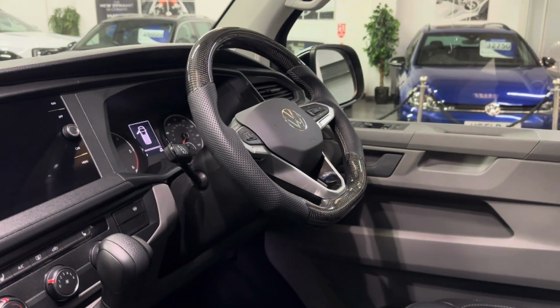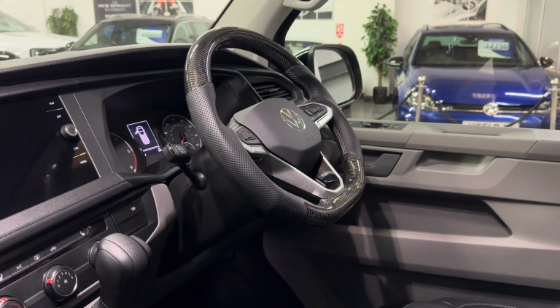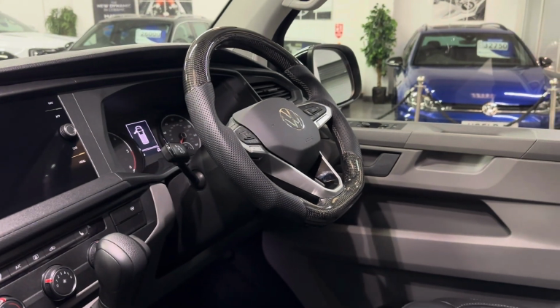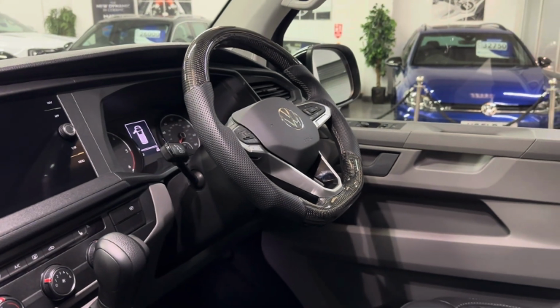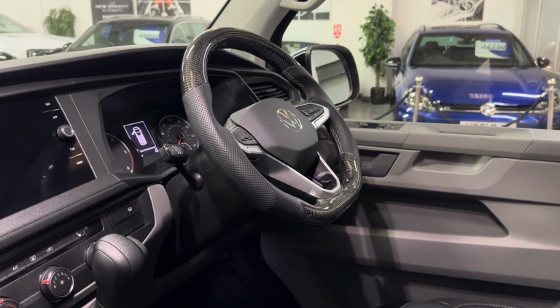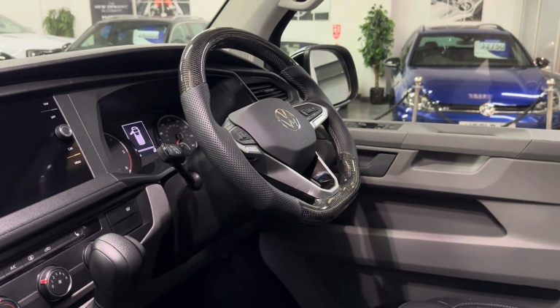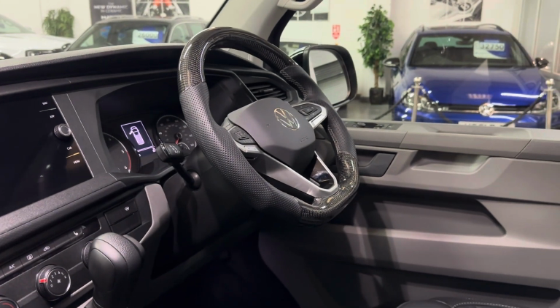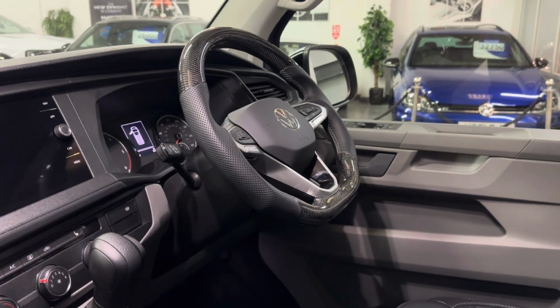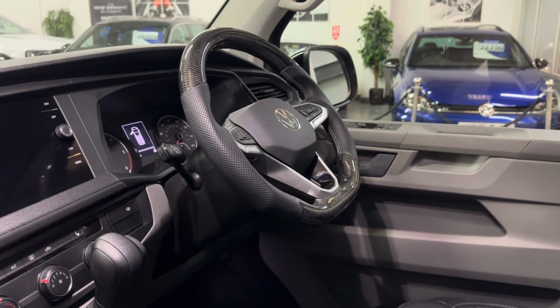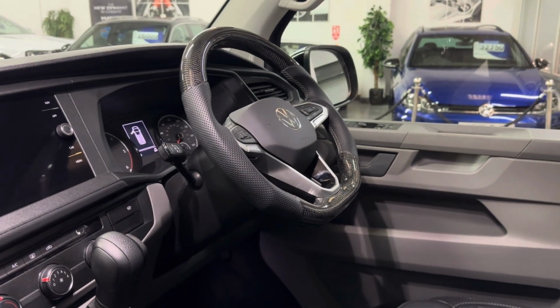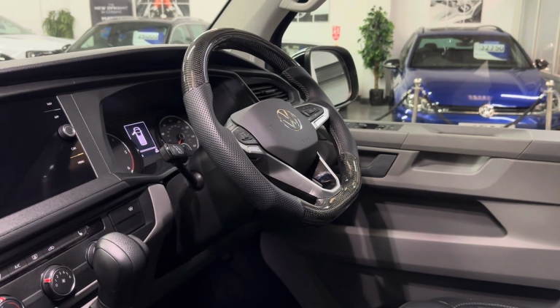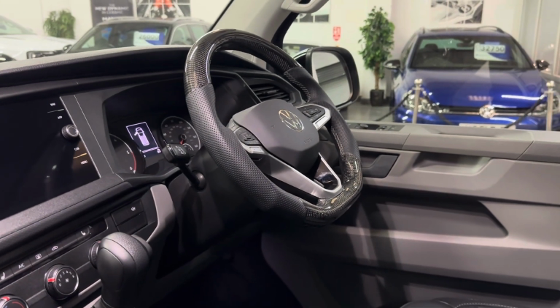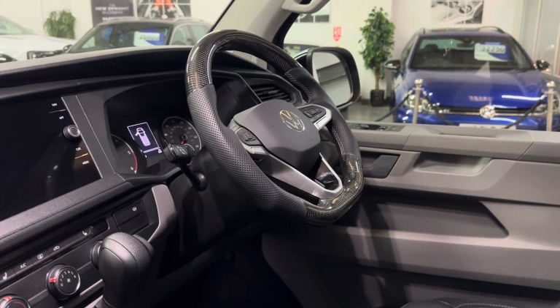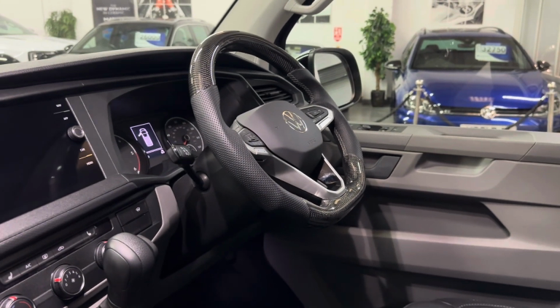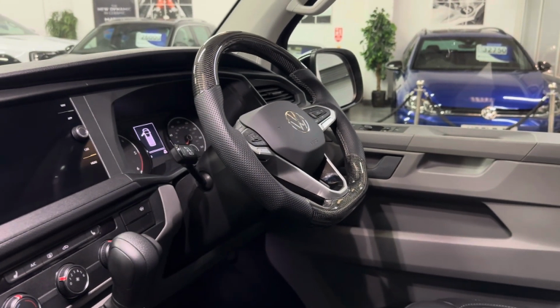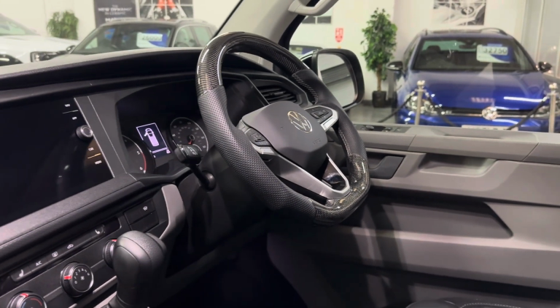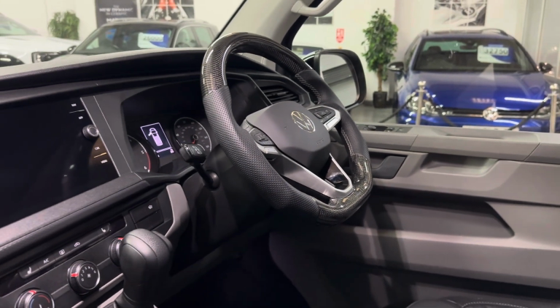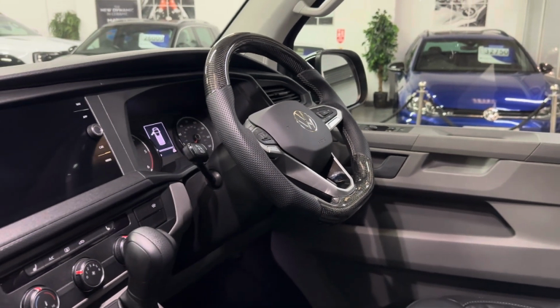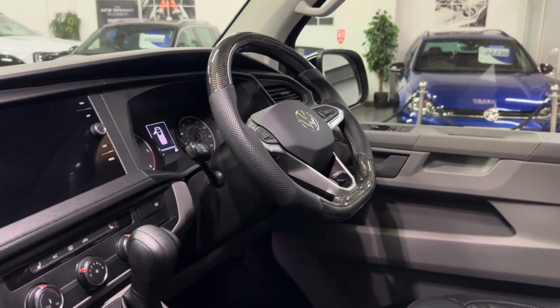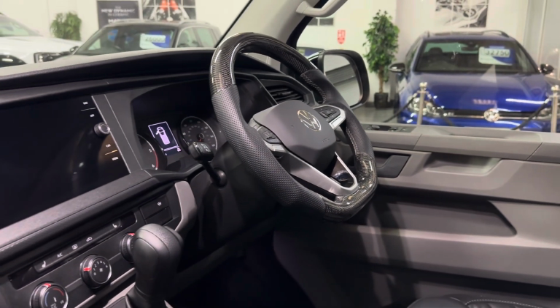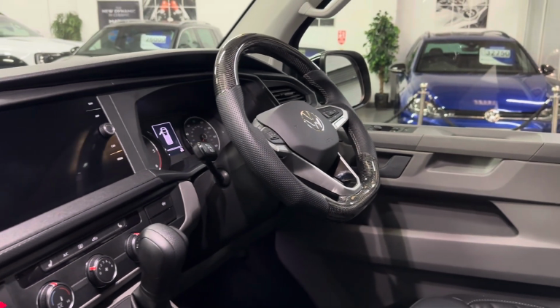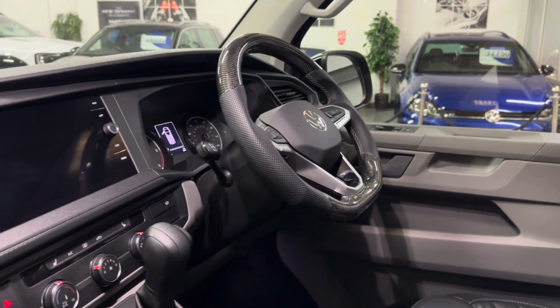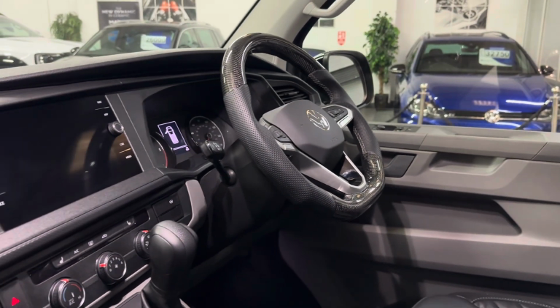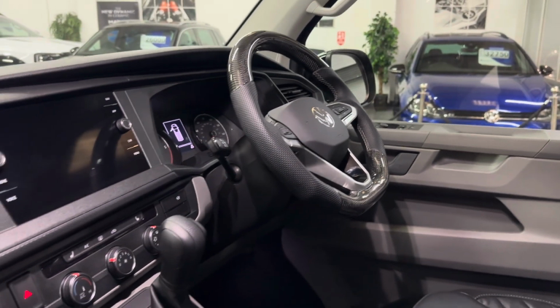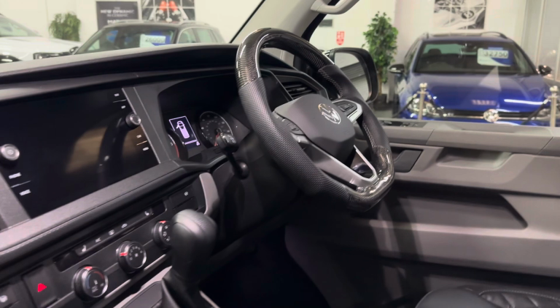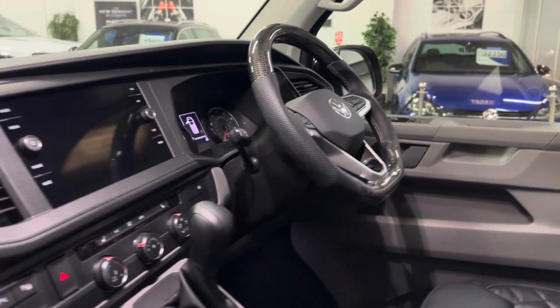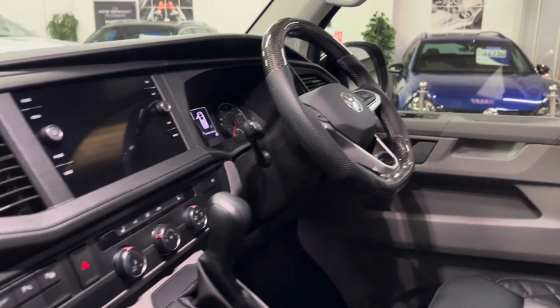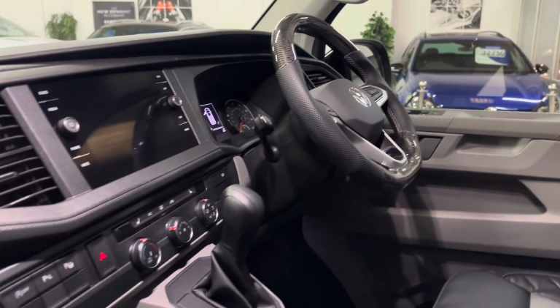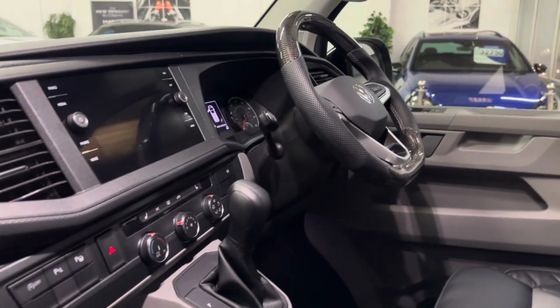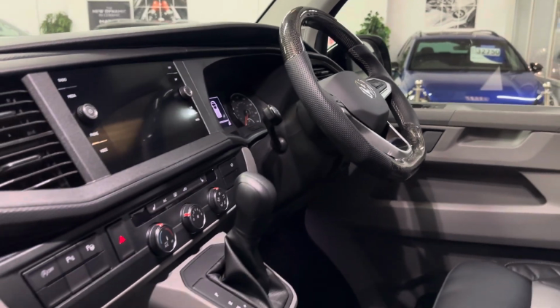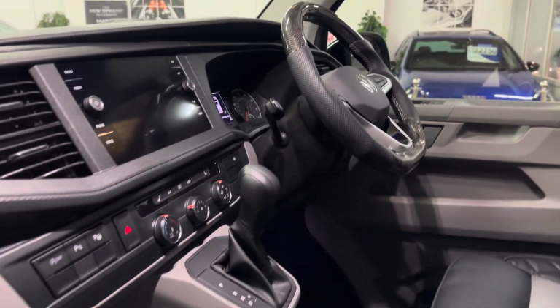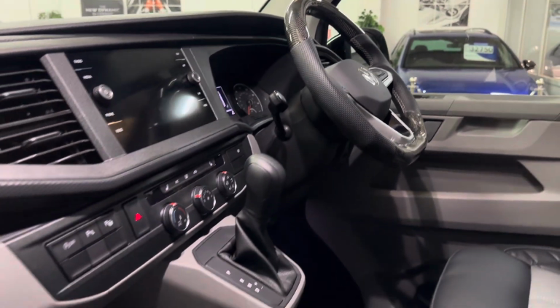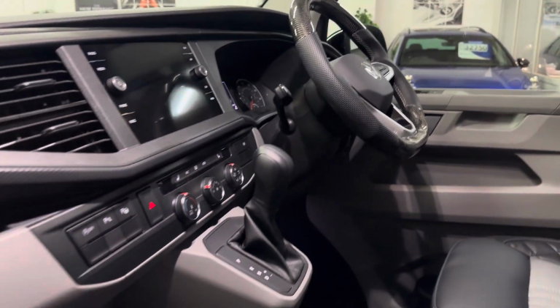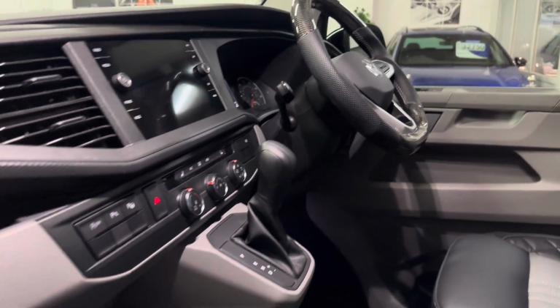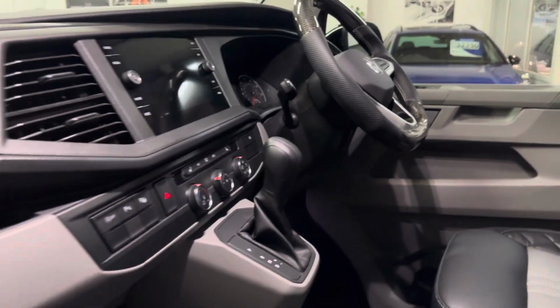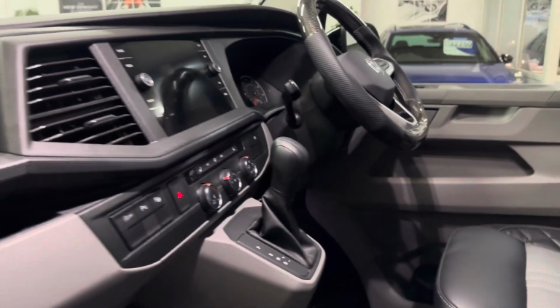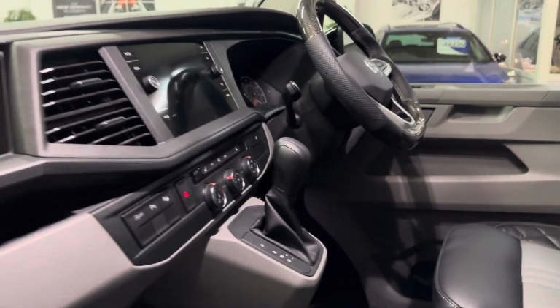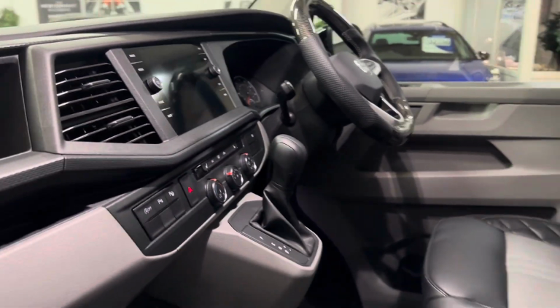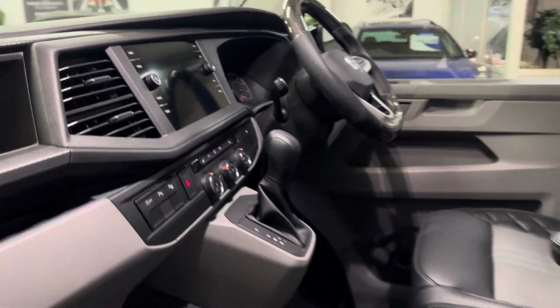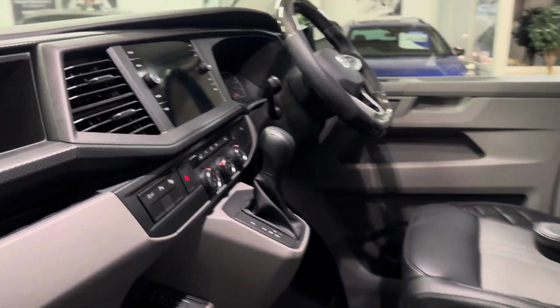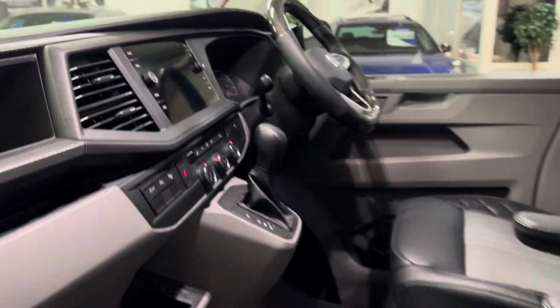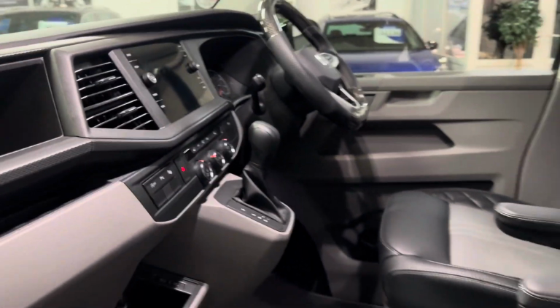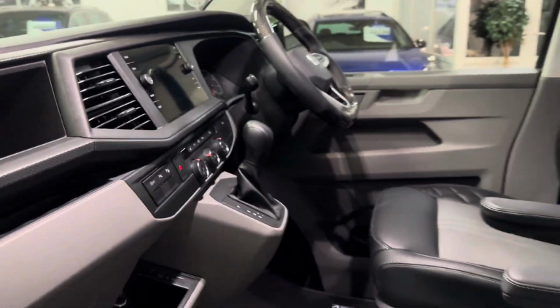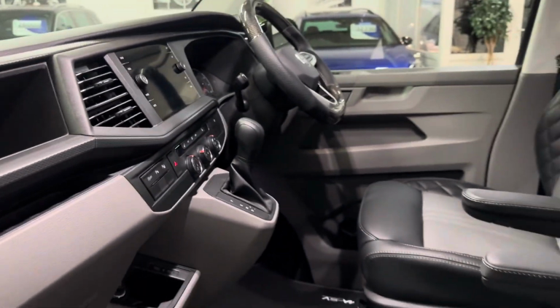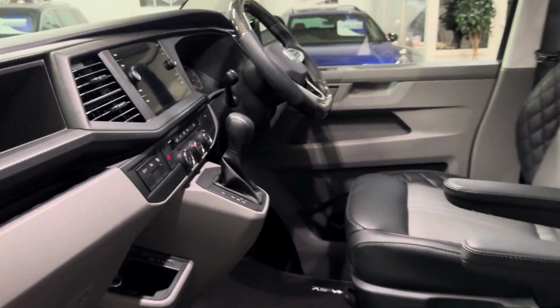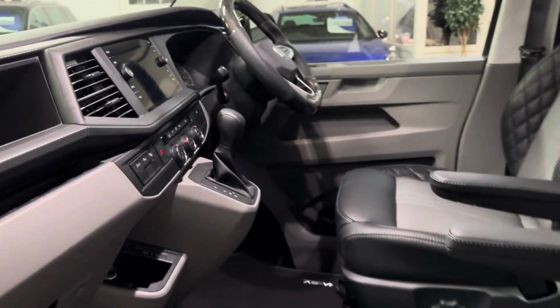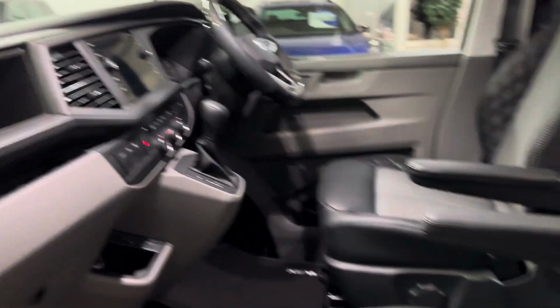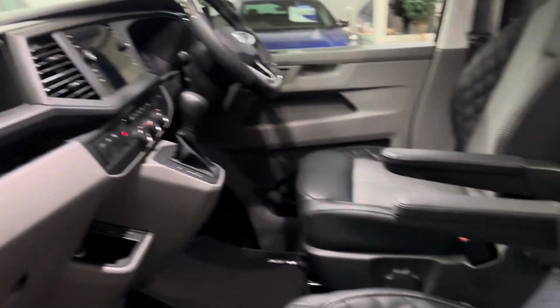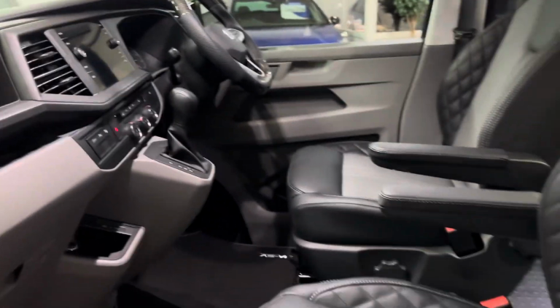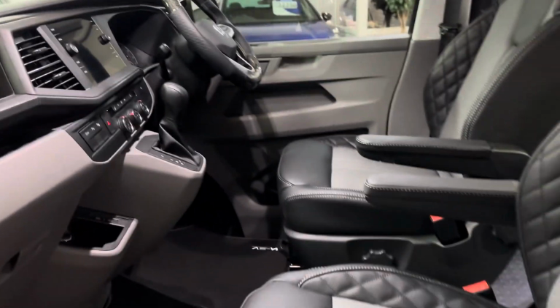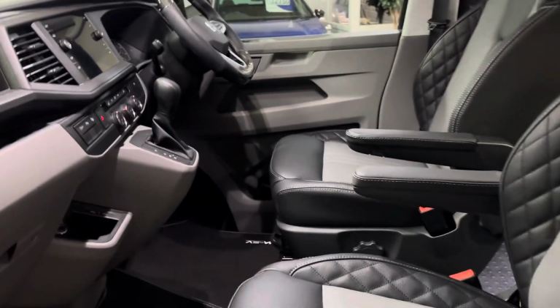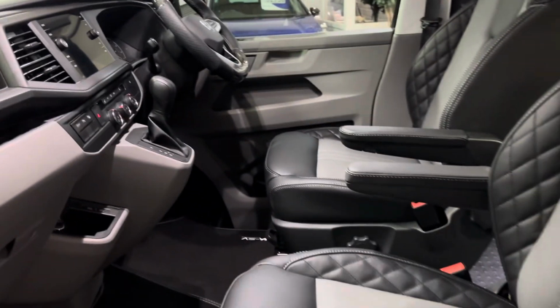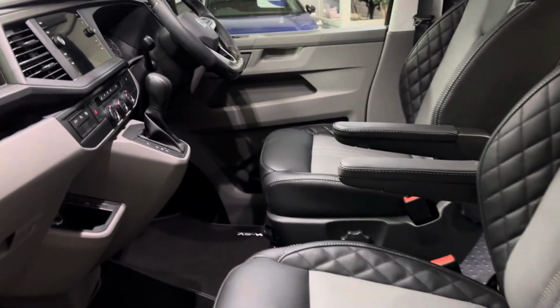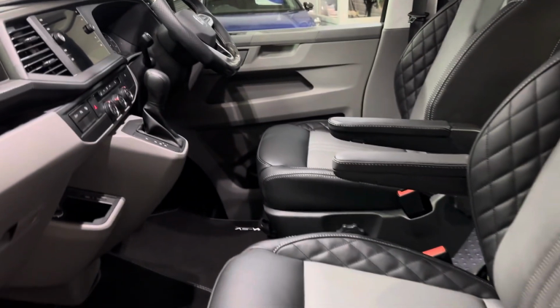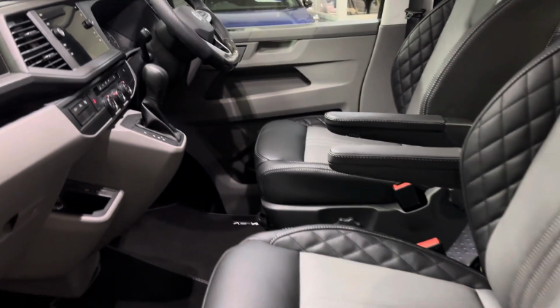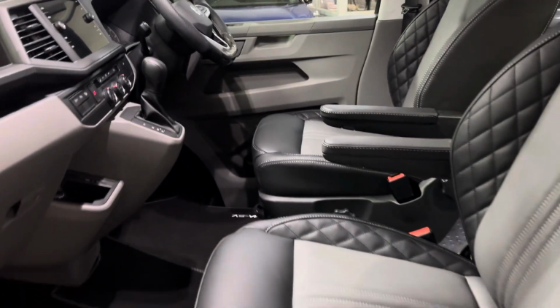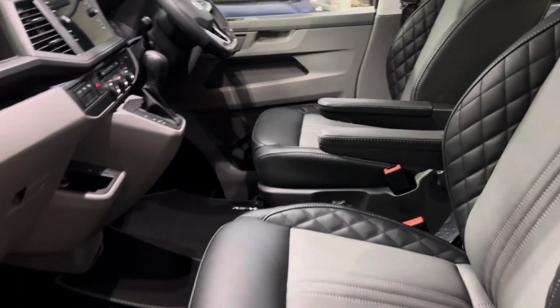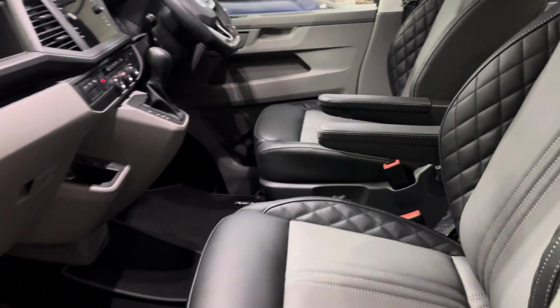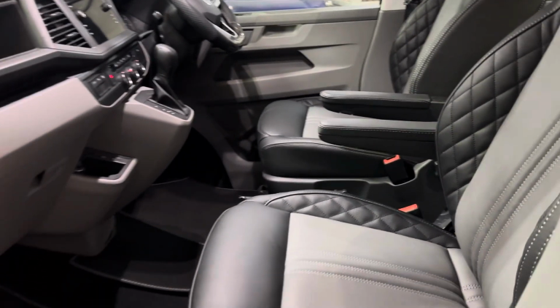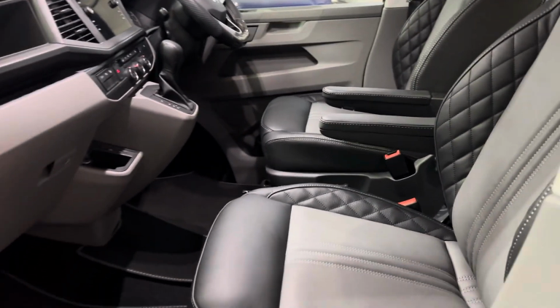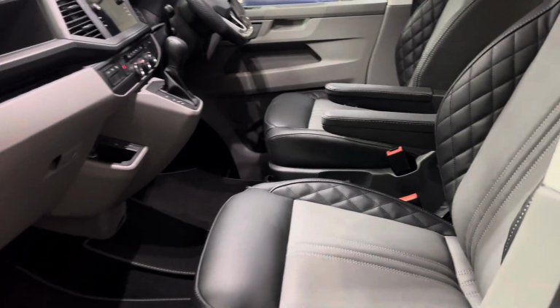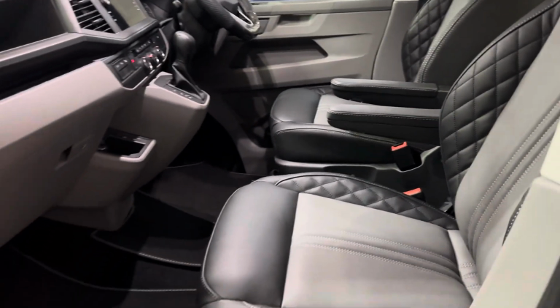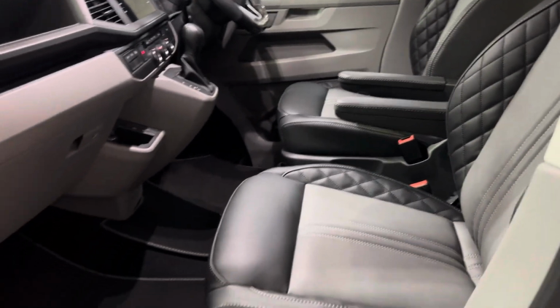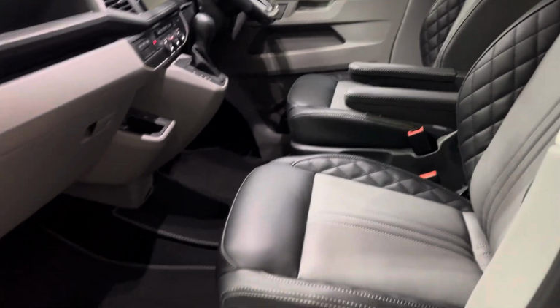When we get round the other side, I'll show you the additional buttons, because this has got the very rare option of diff lock and hill descent control.